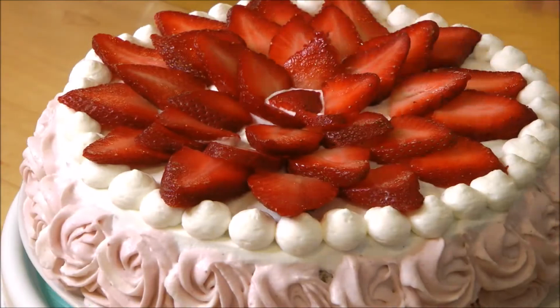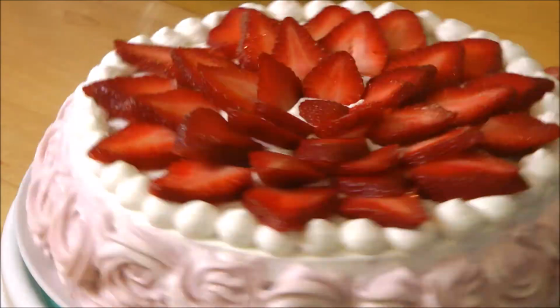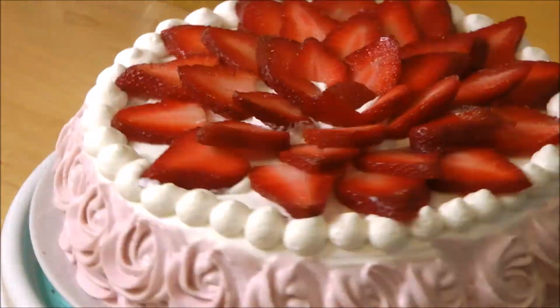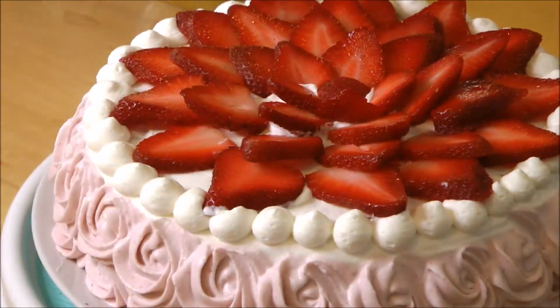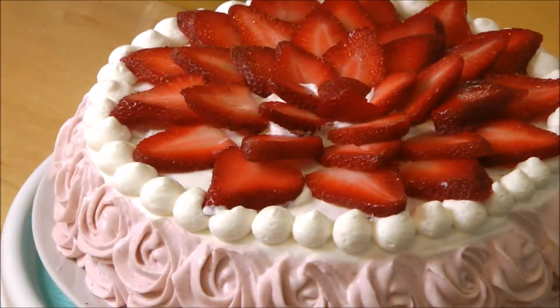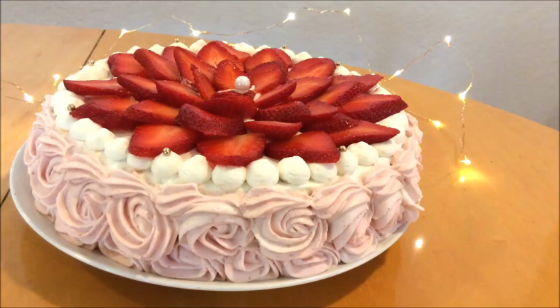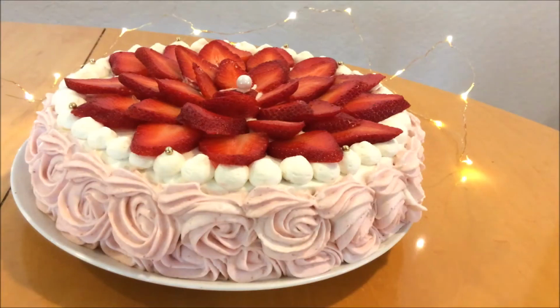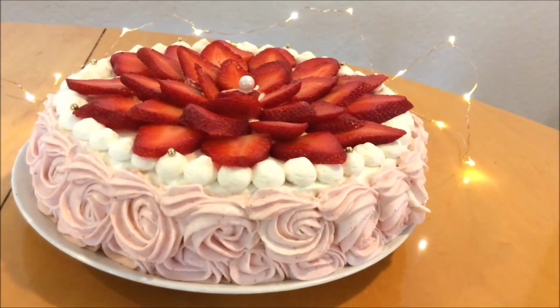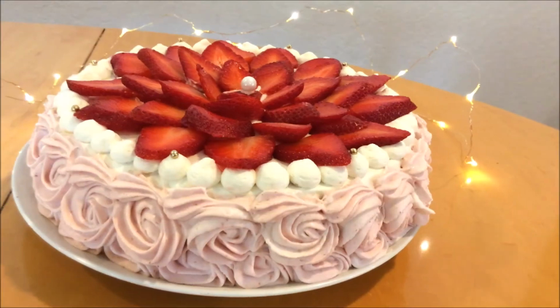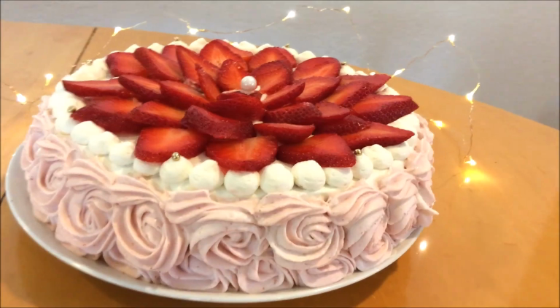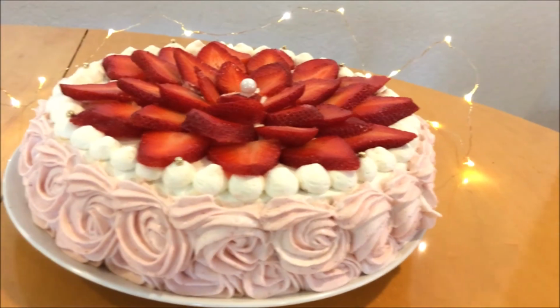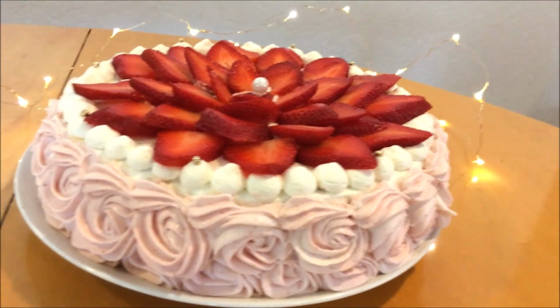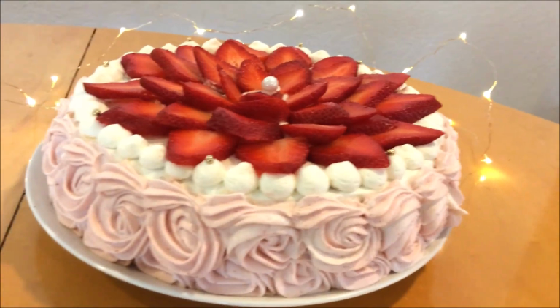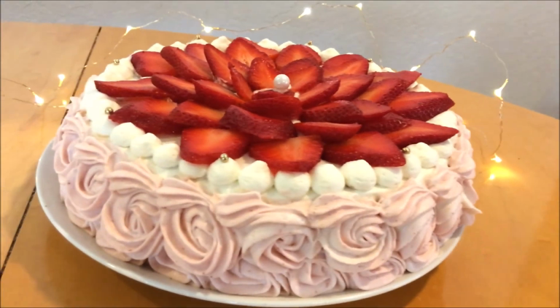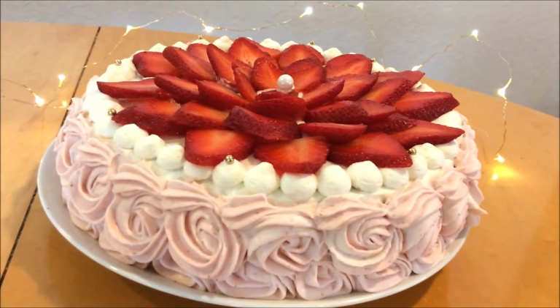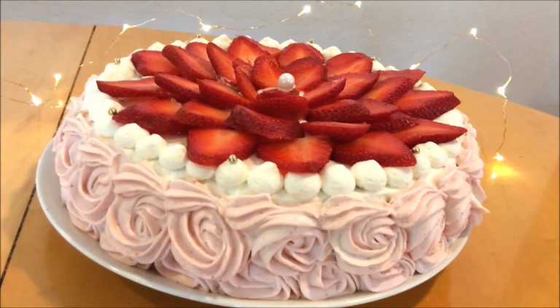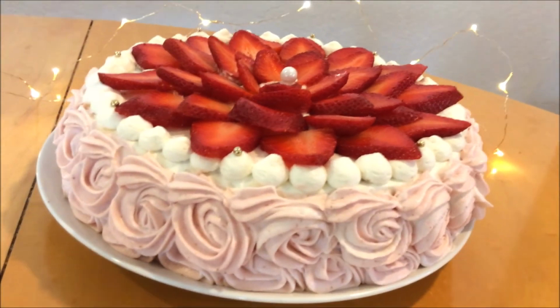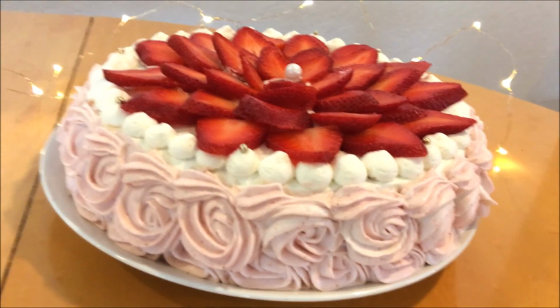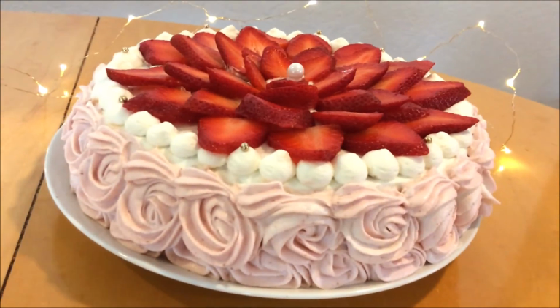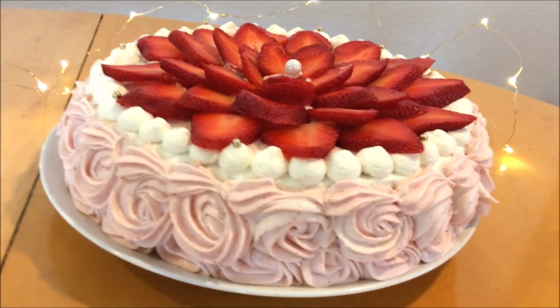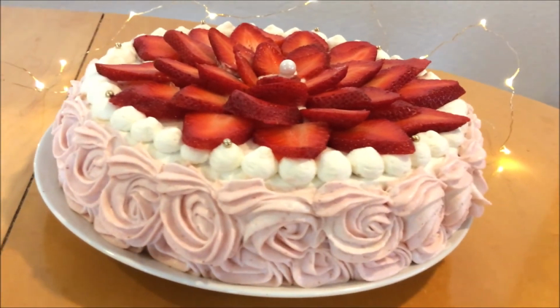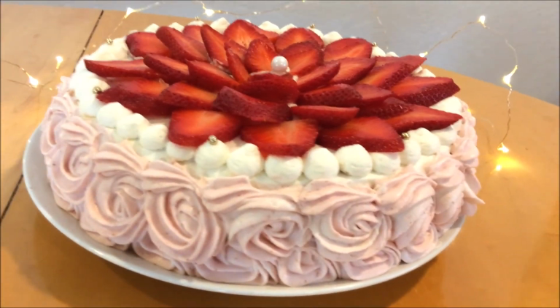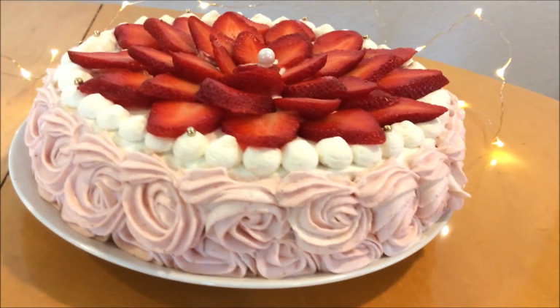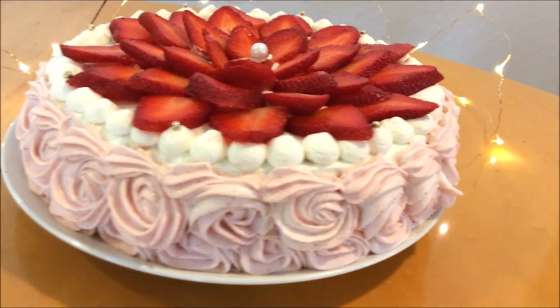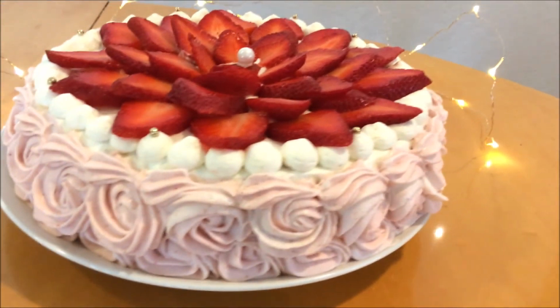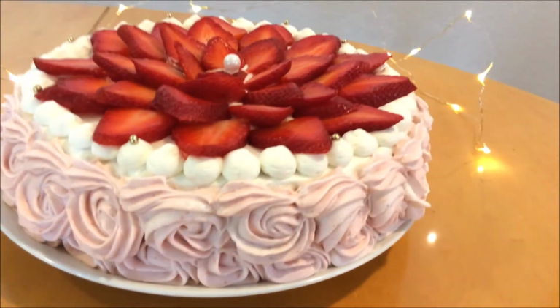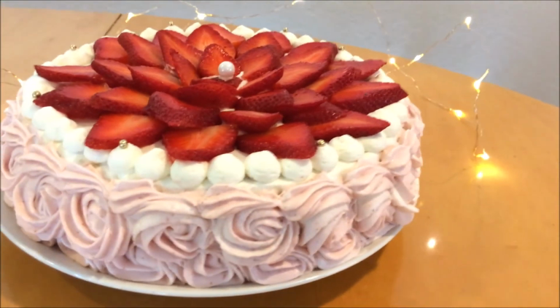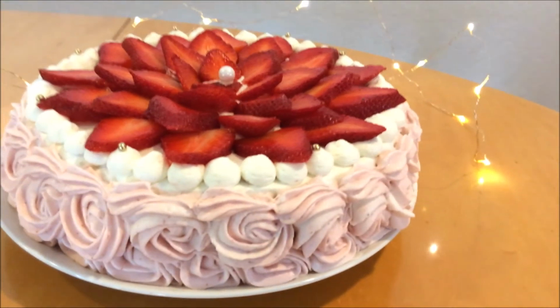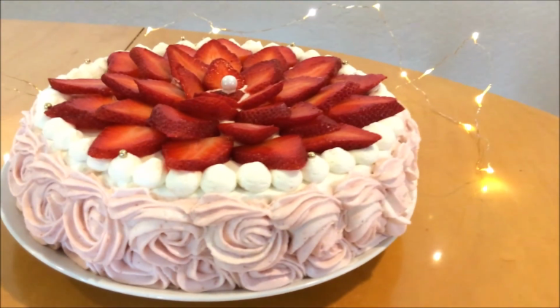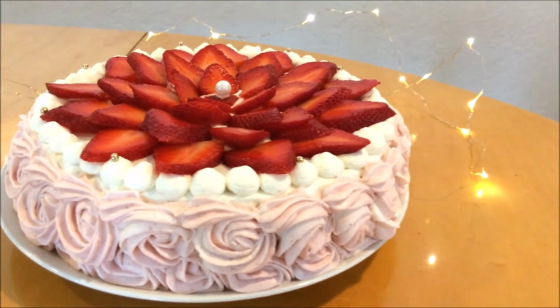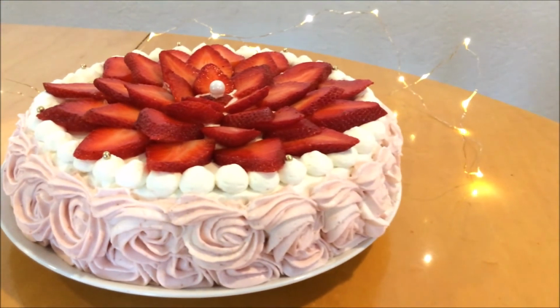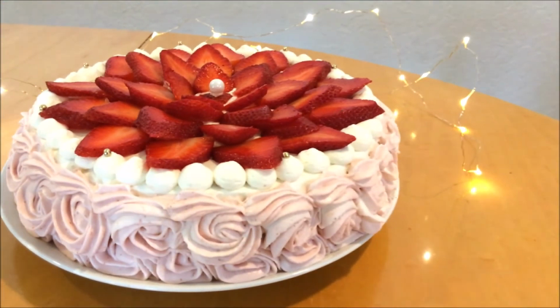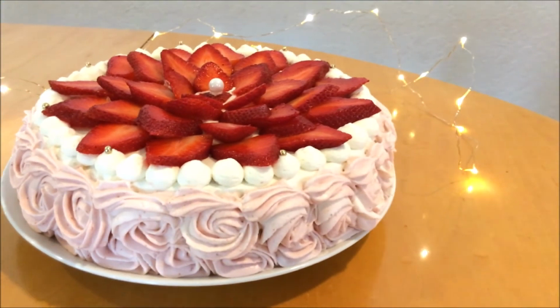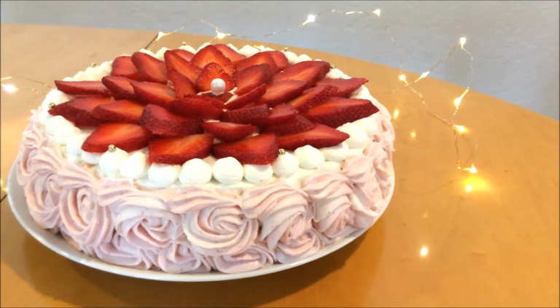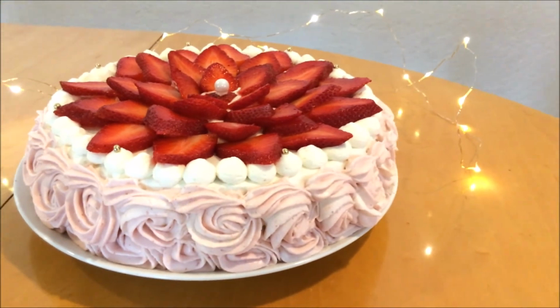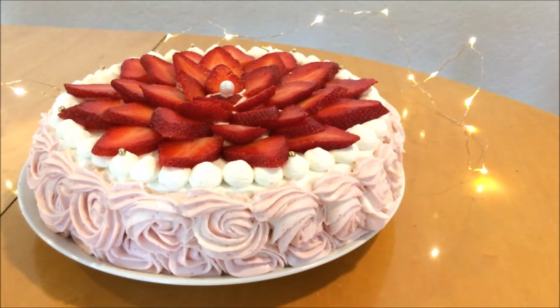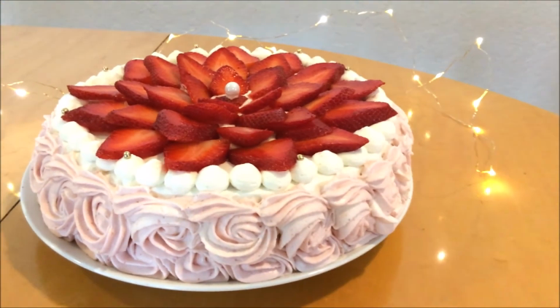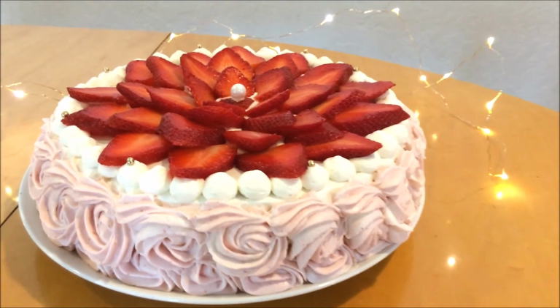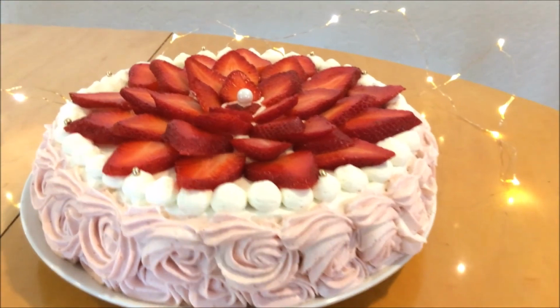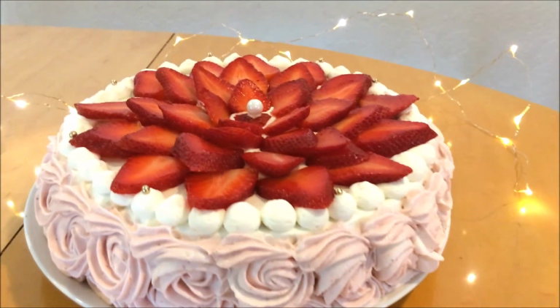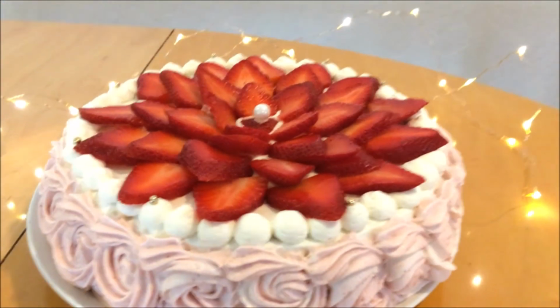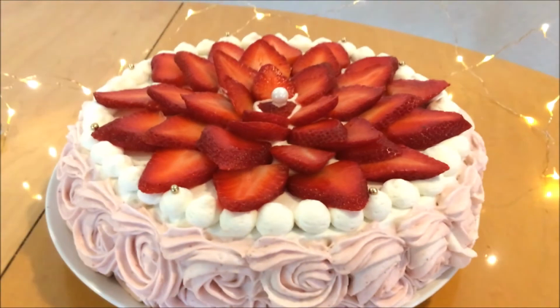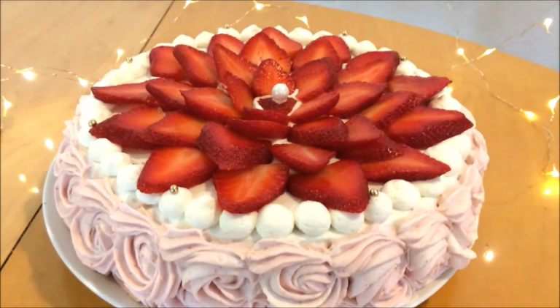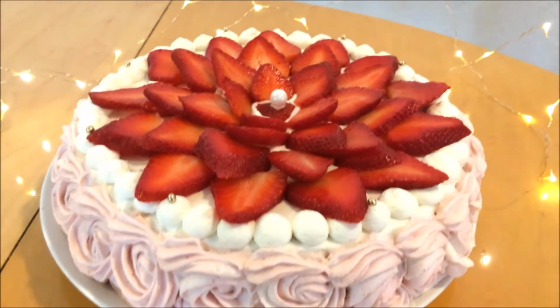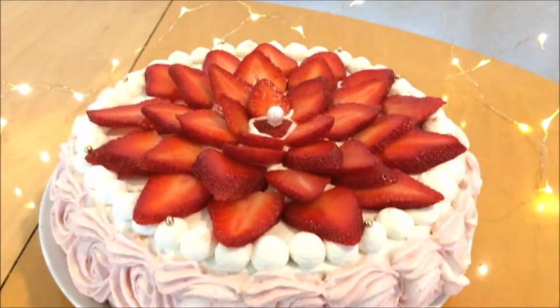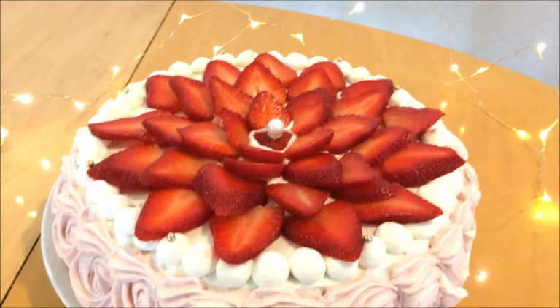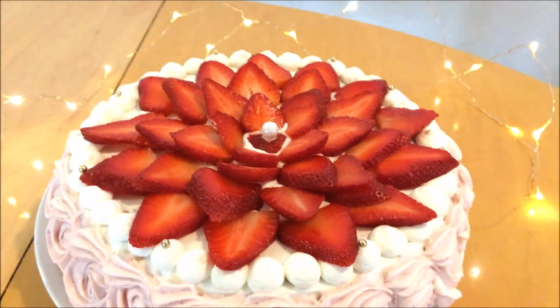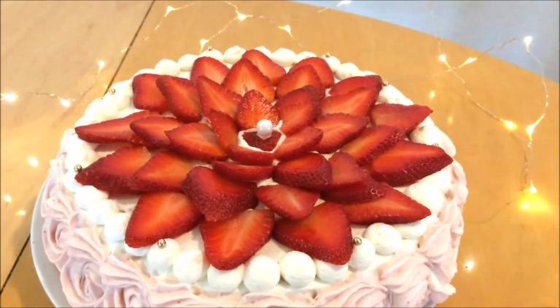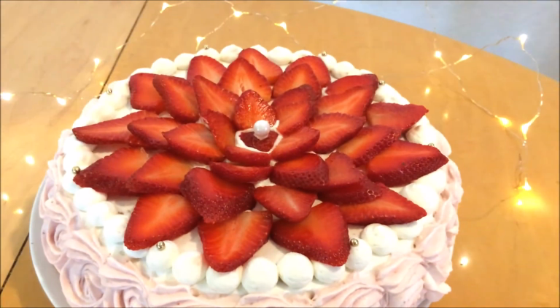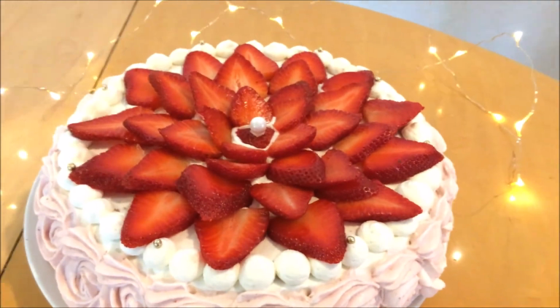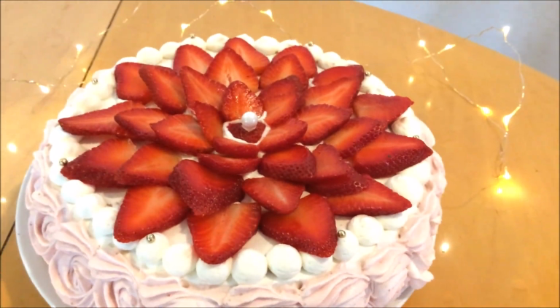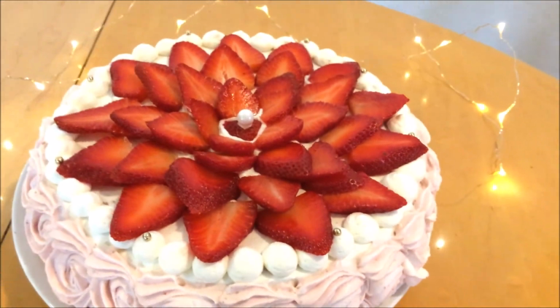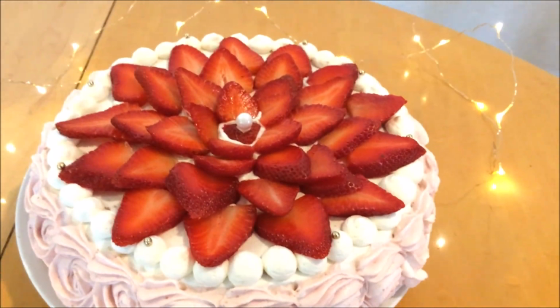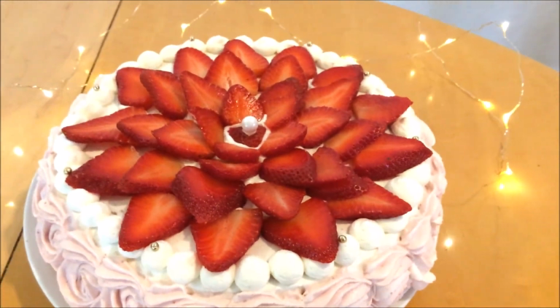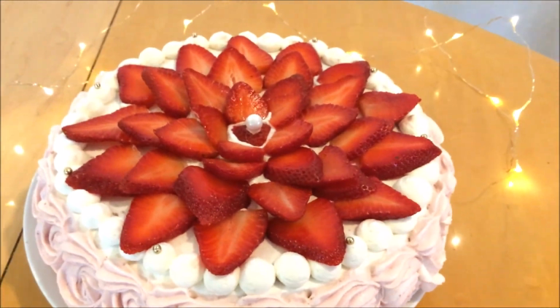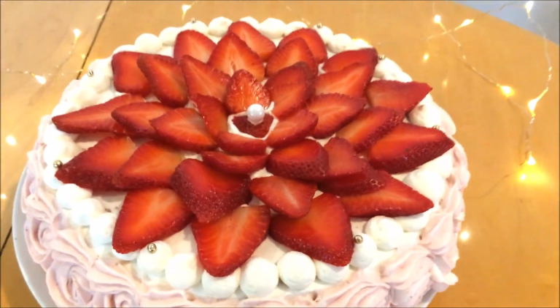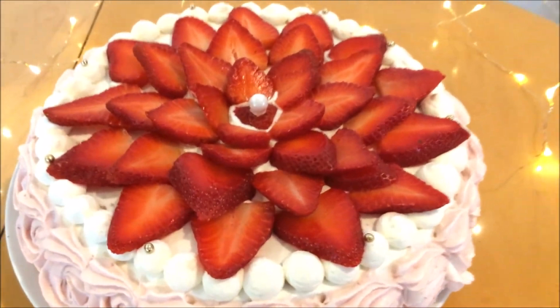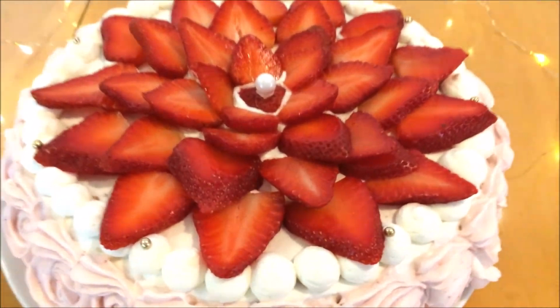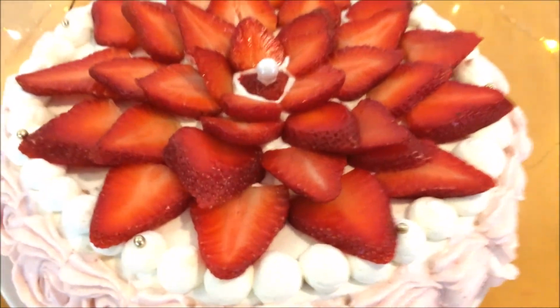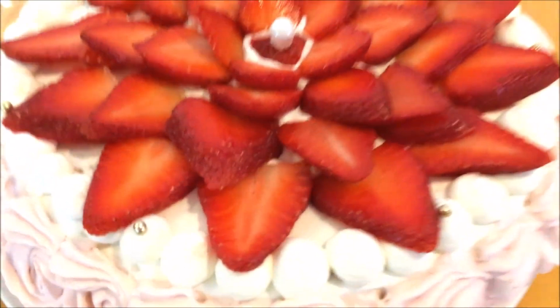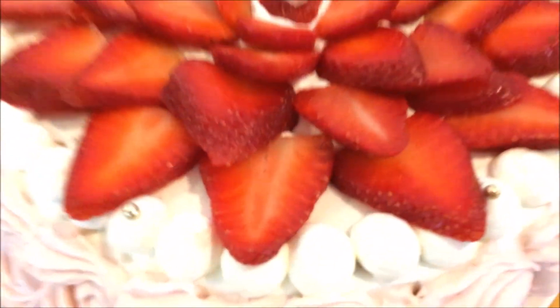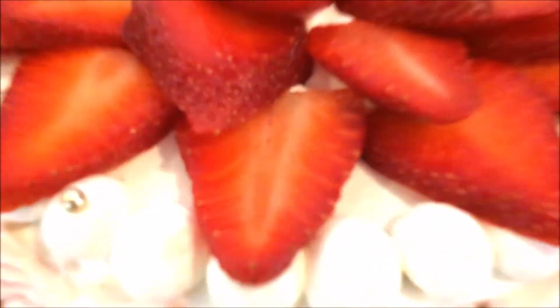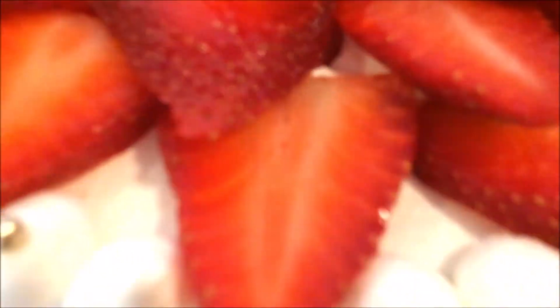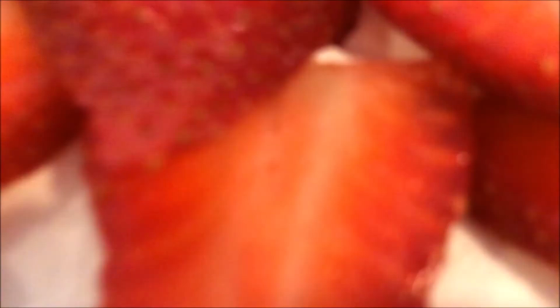Here is the finished cake. I hope you enjoyed this video, and if you did, please give it a thumbs up and subscribe if you haven't.